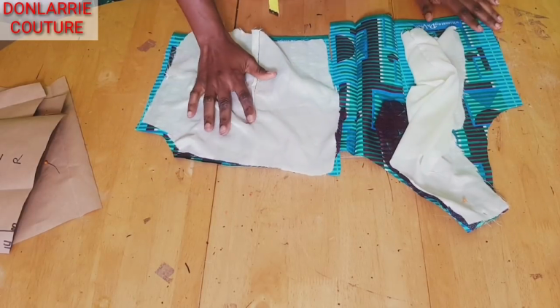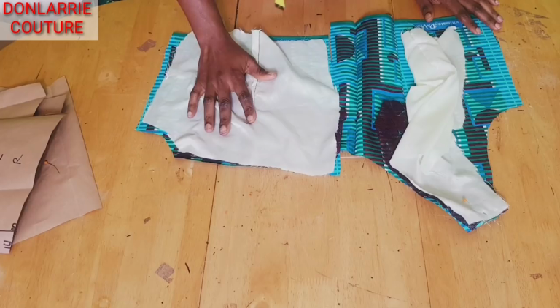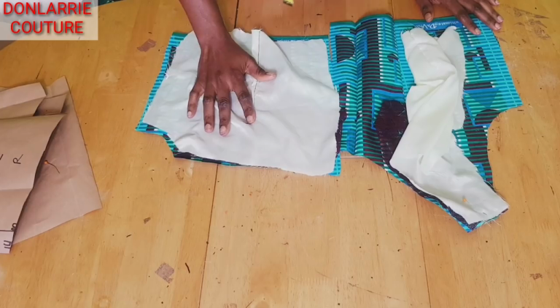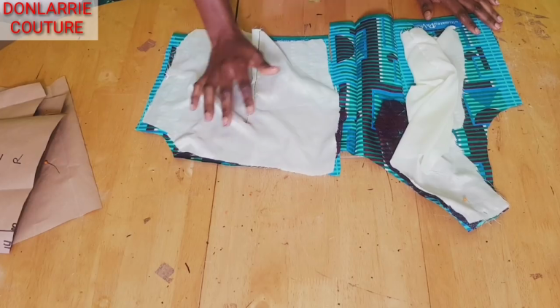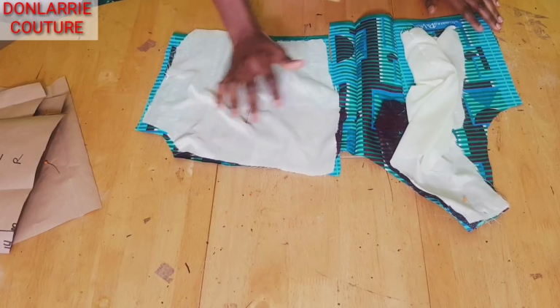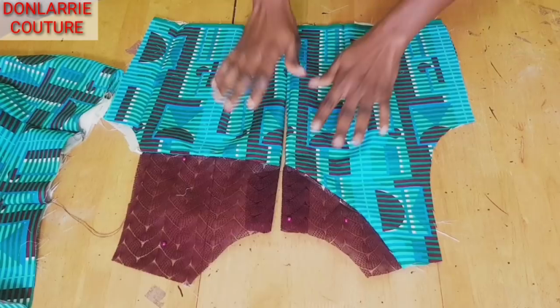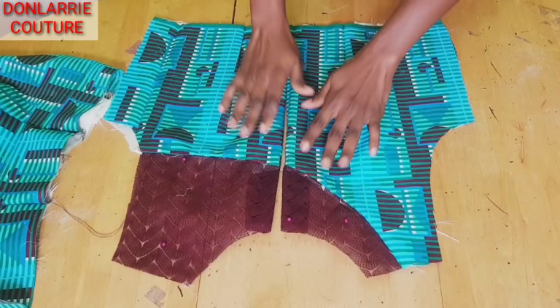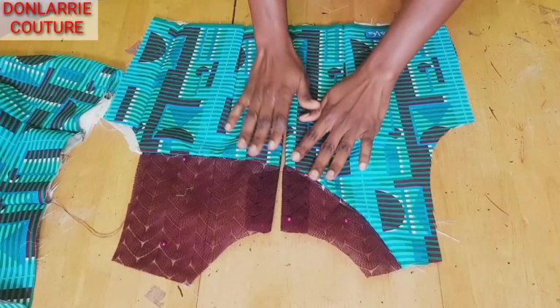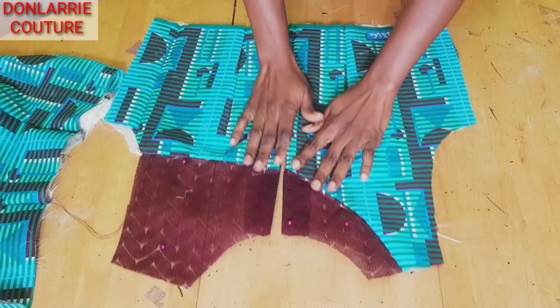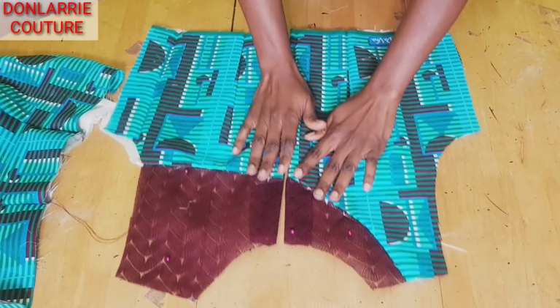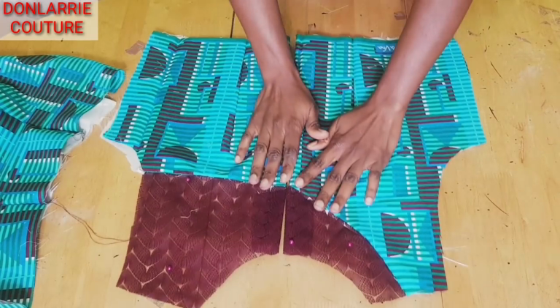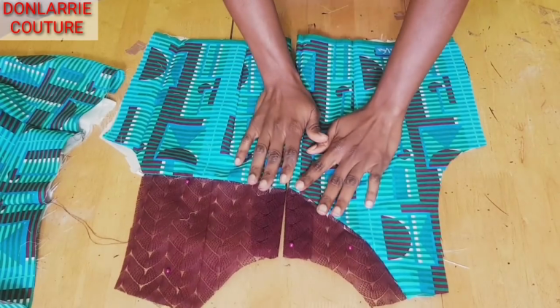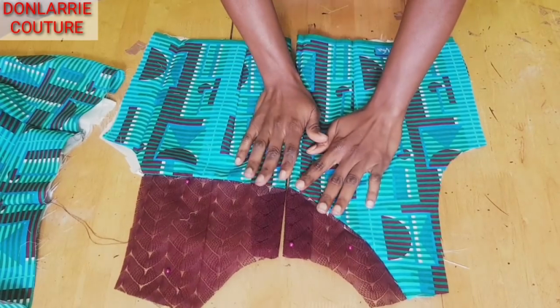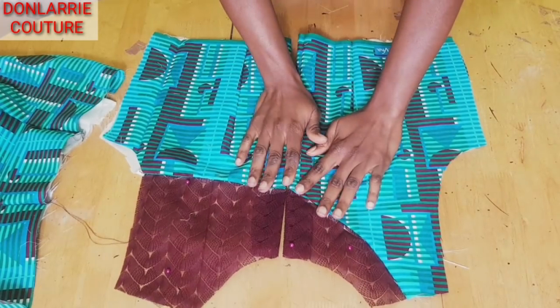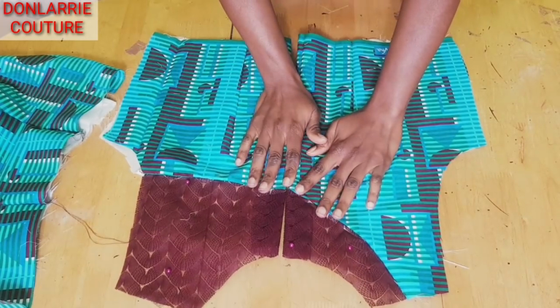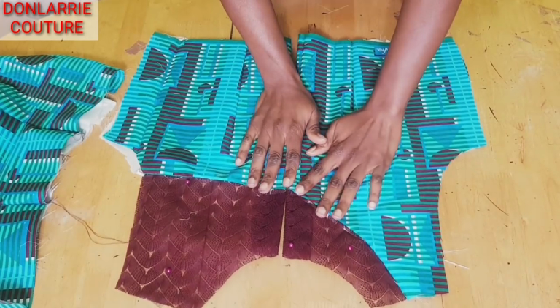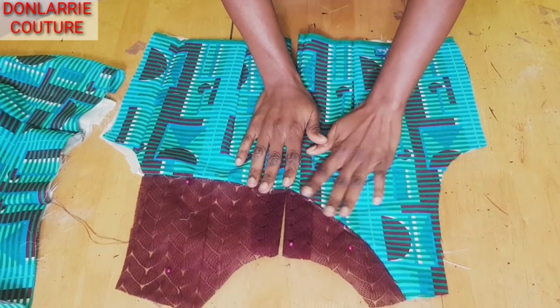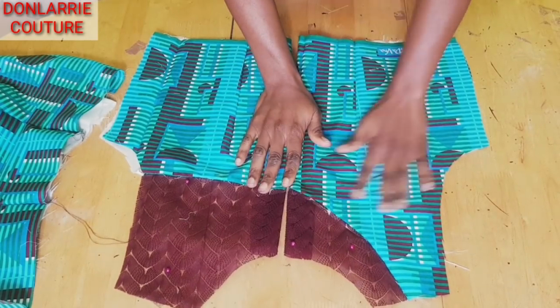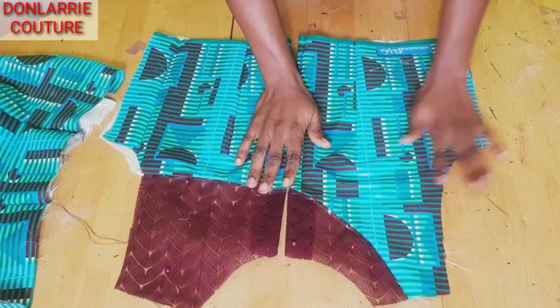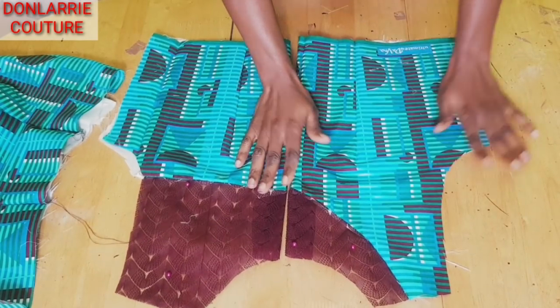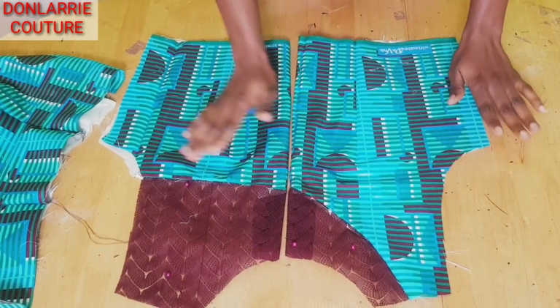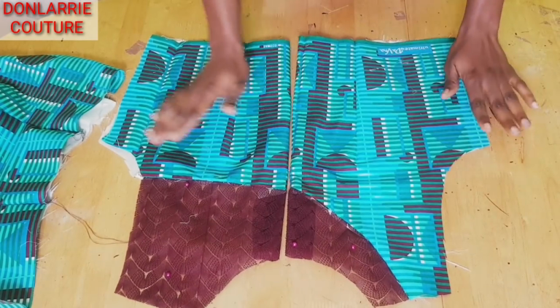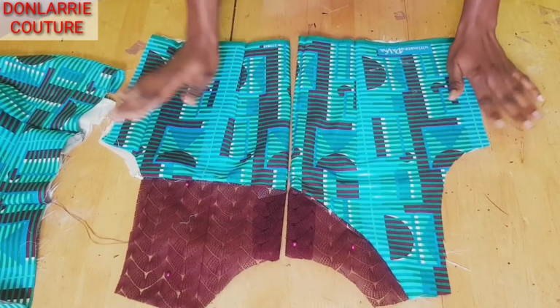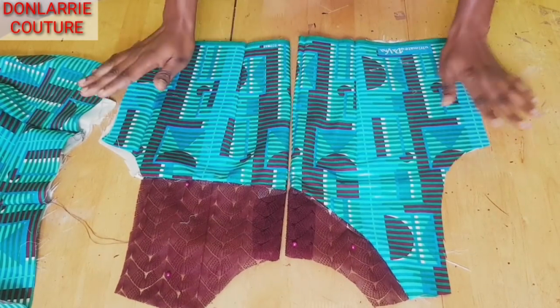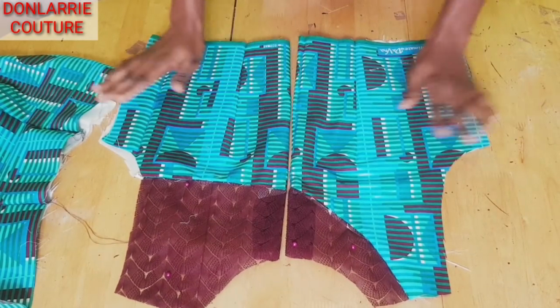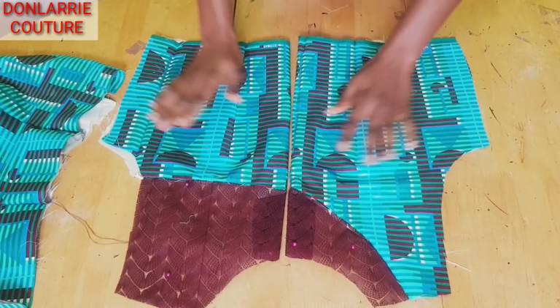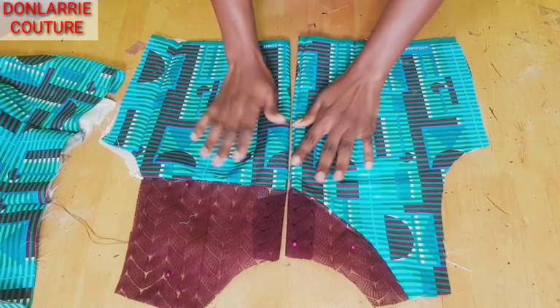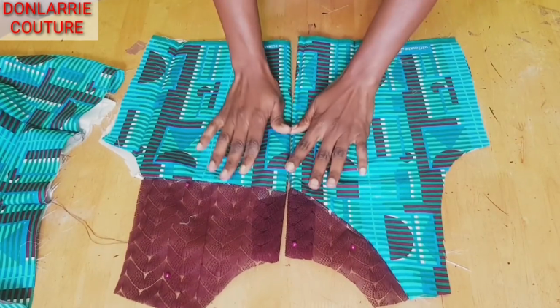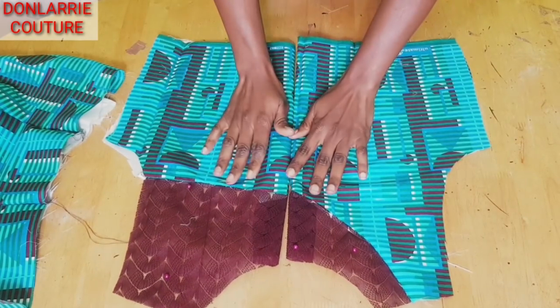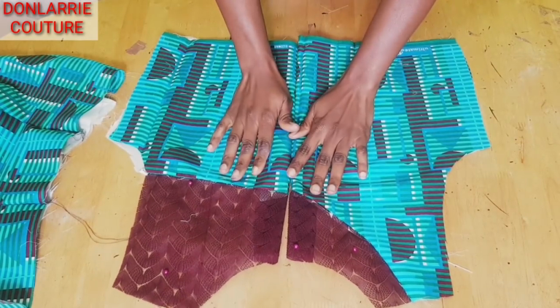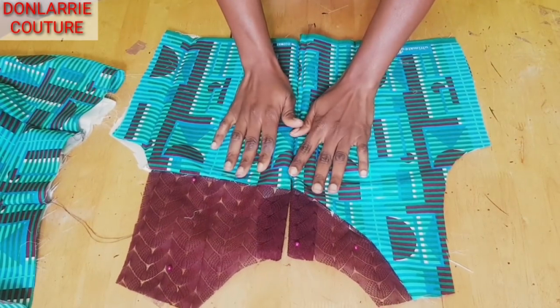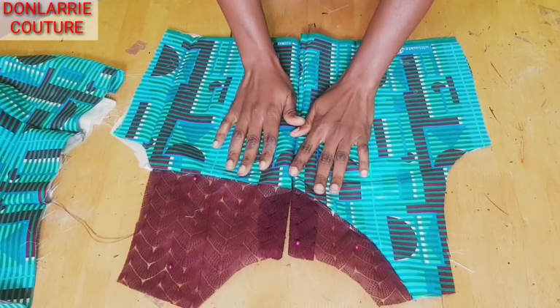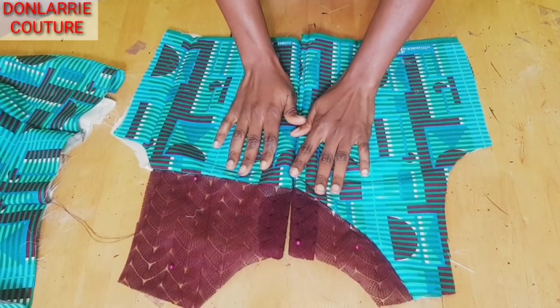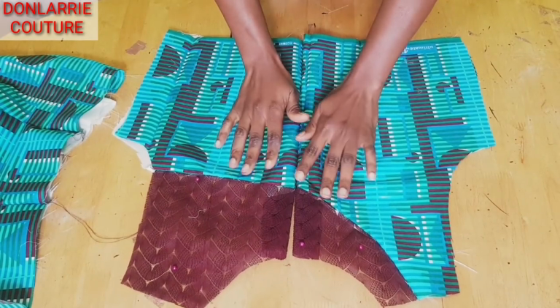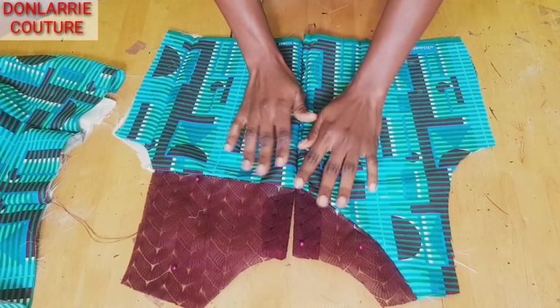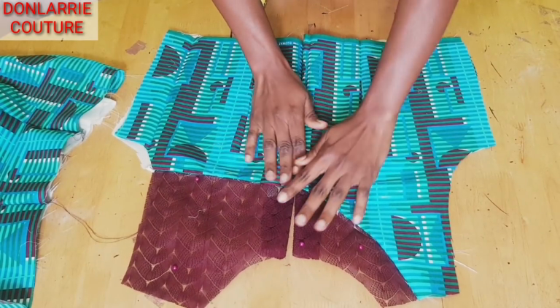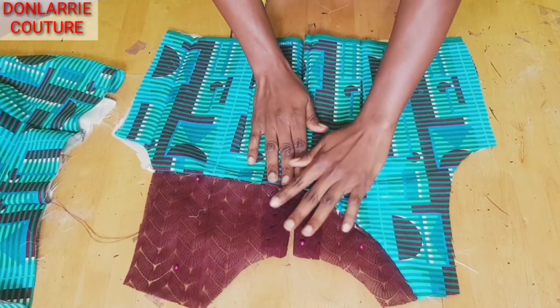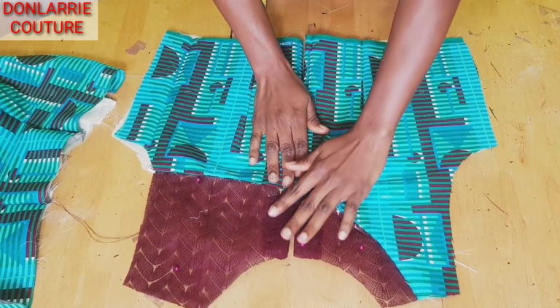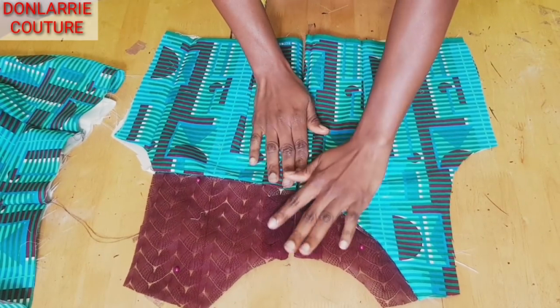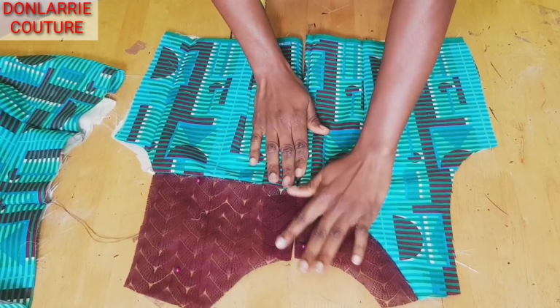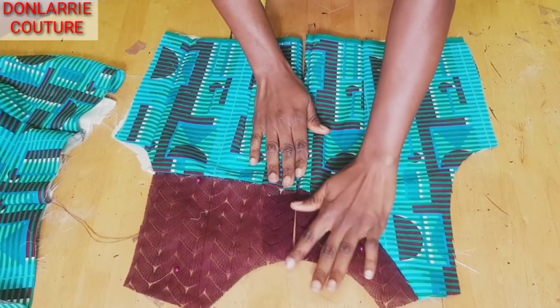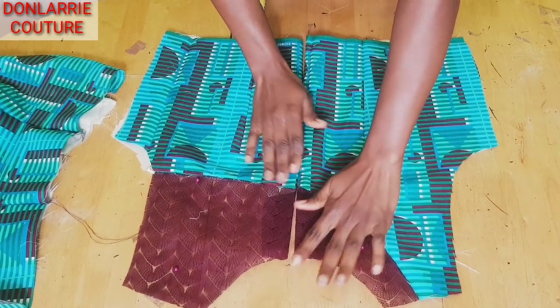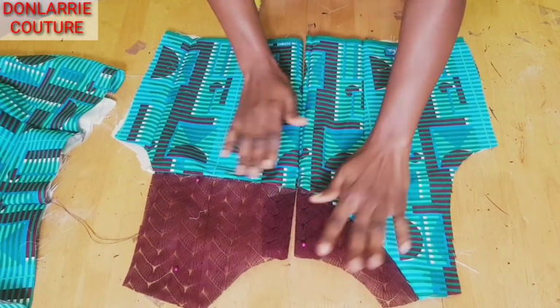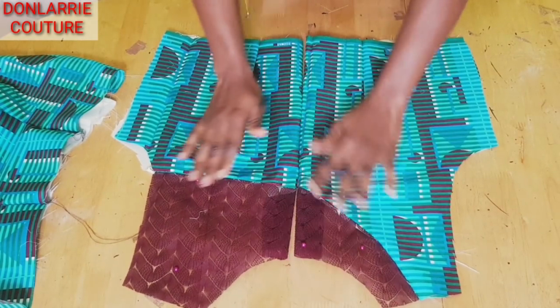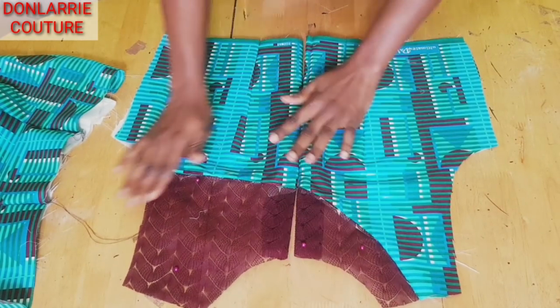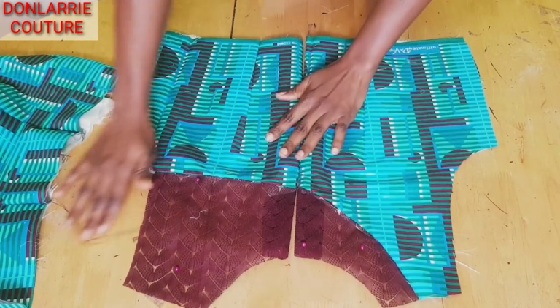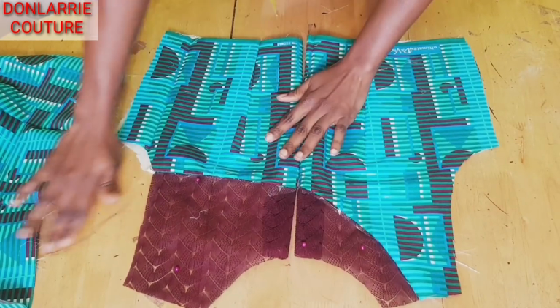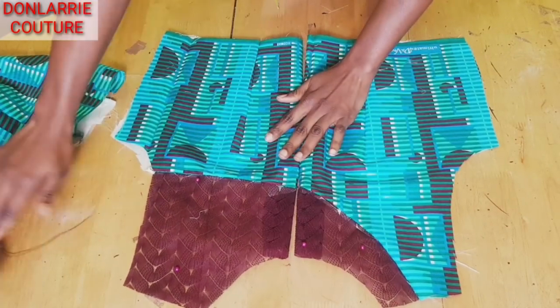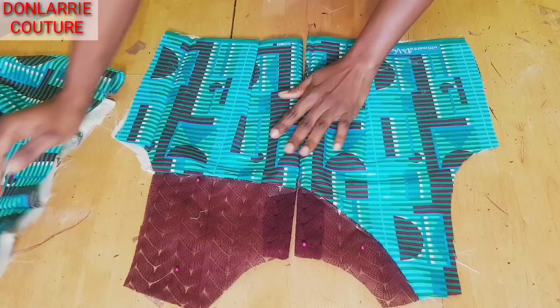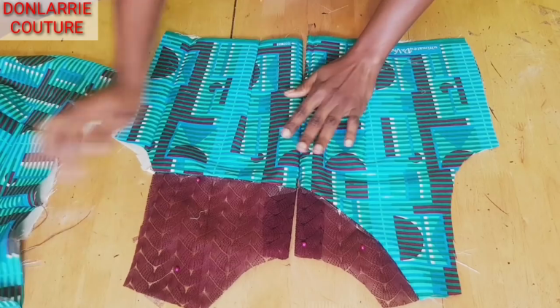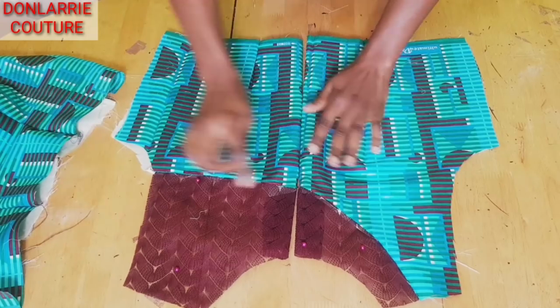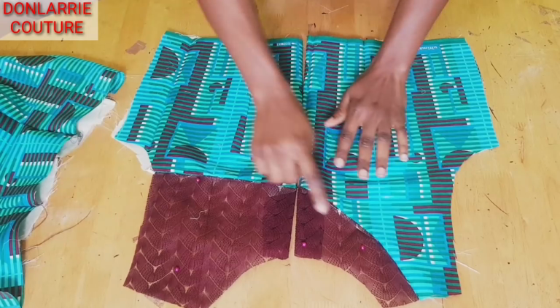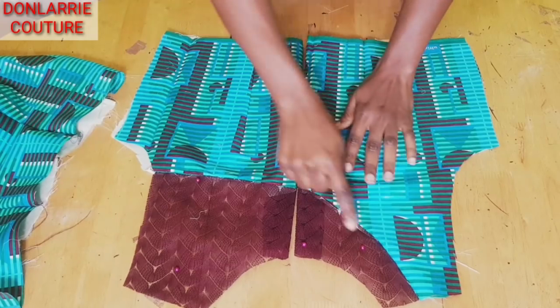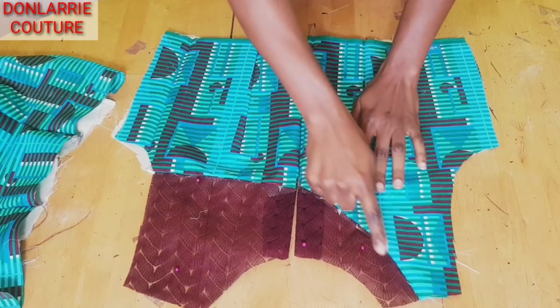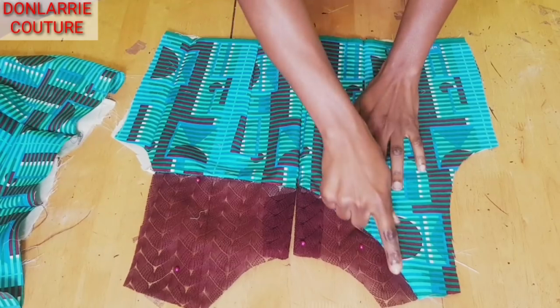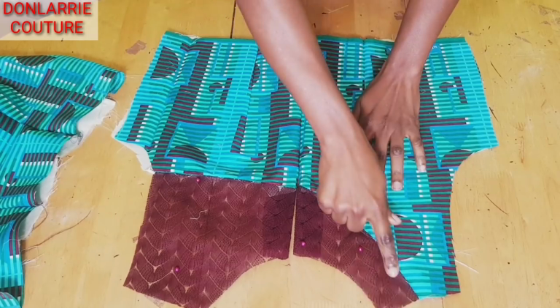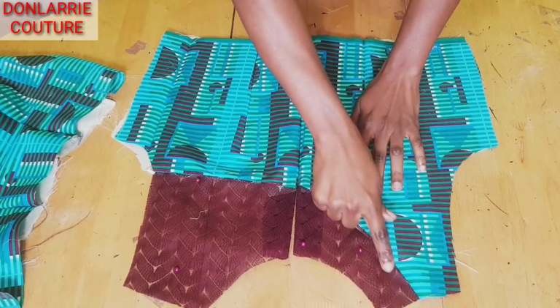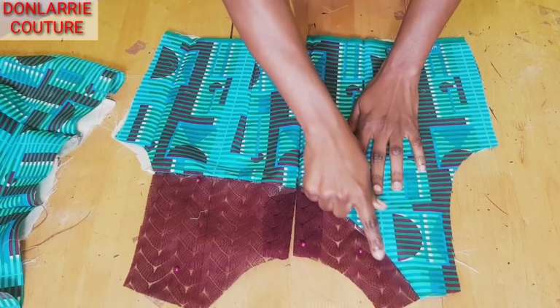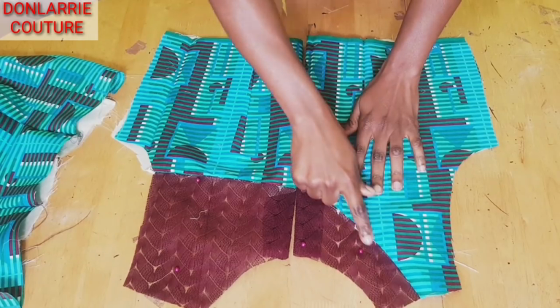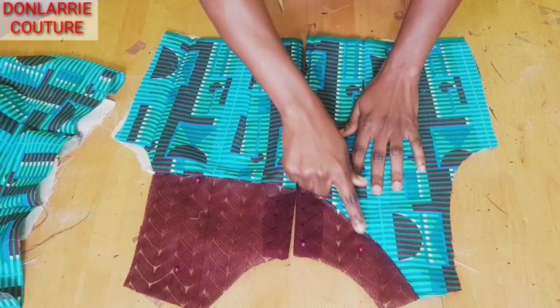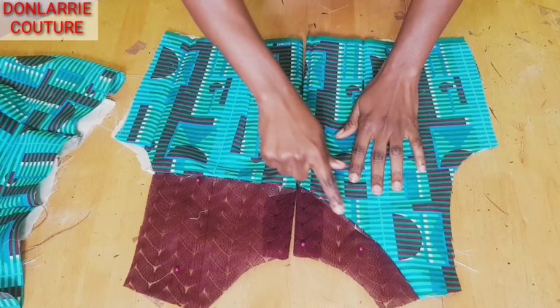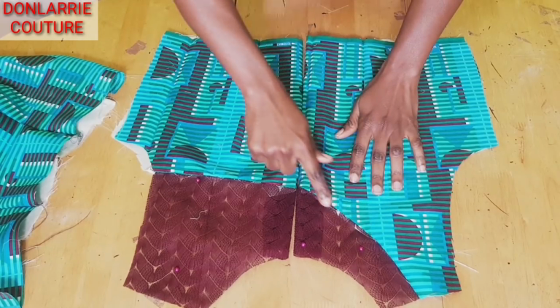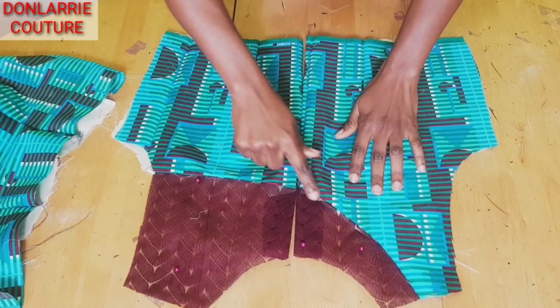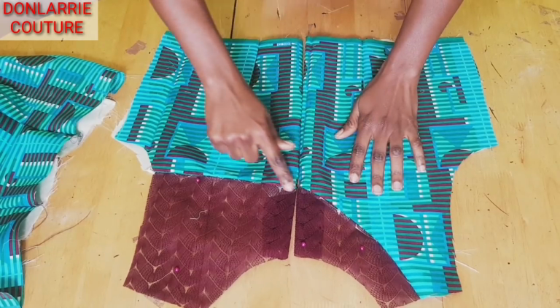After attaching the yoke, this is what the back looks like — you can see the yoke clearly.